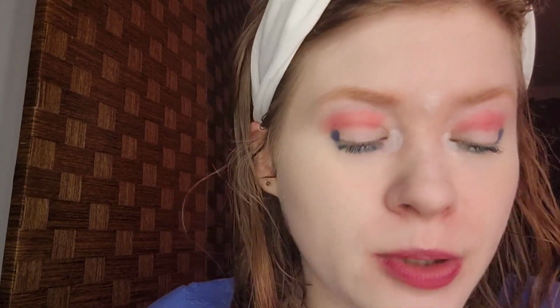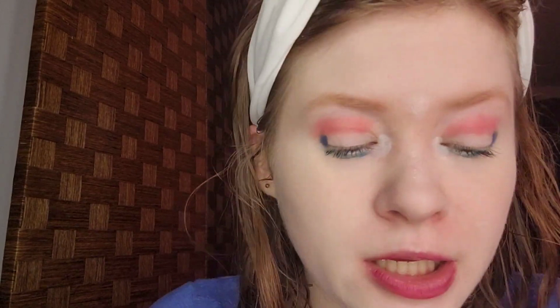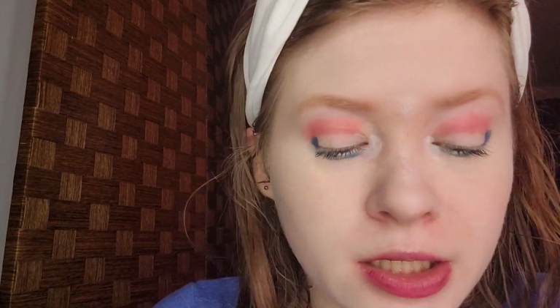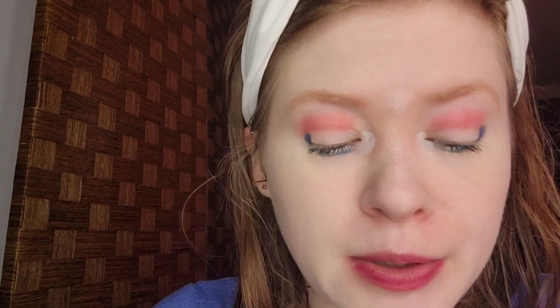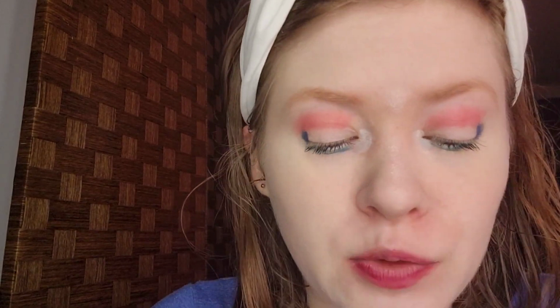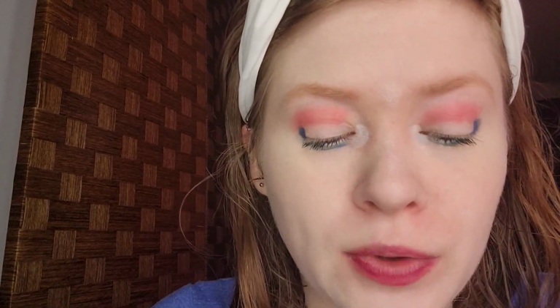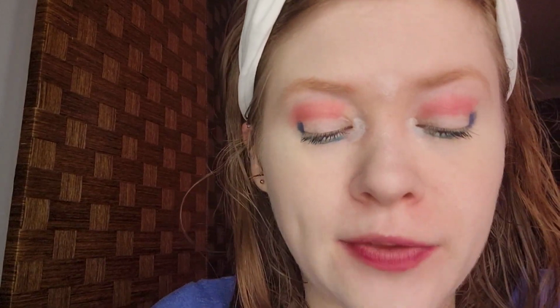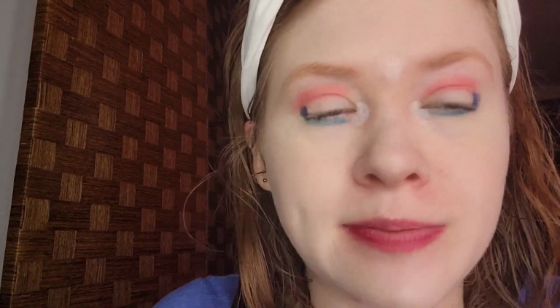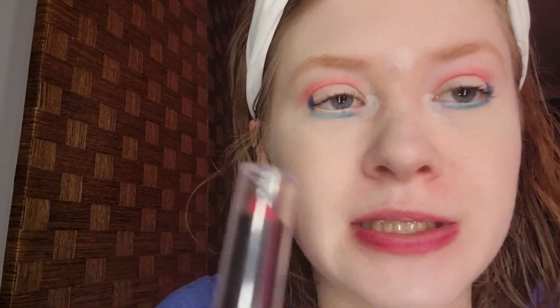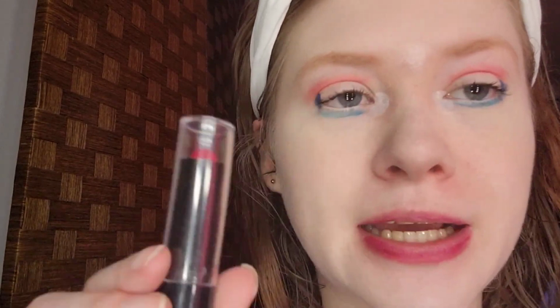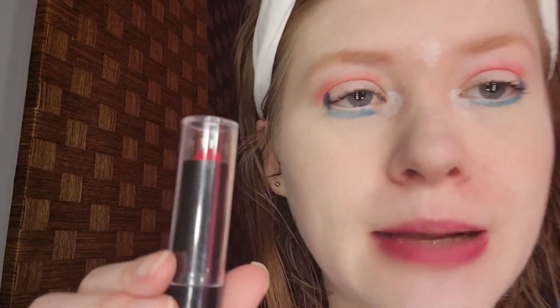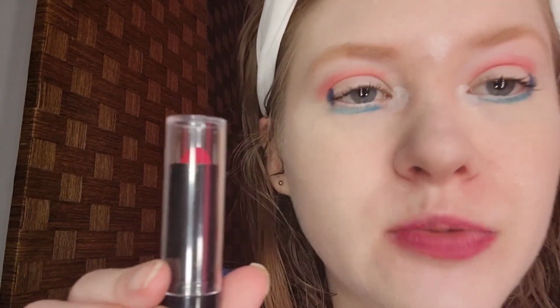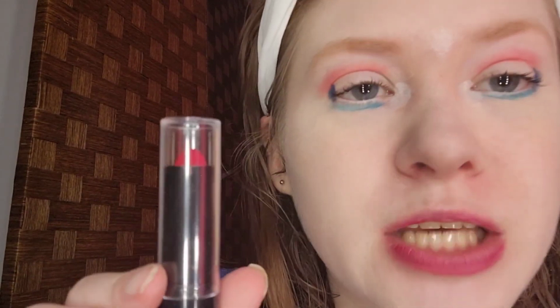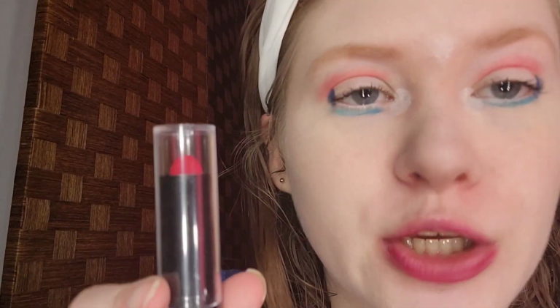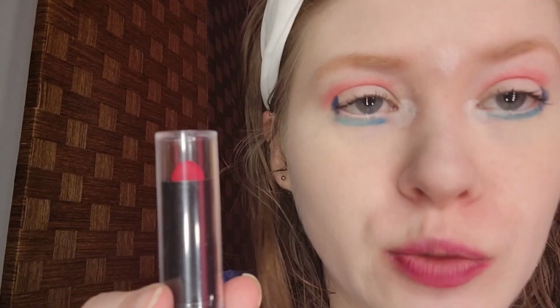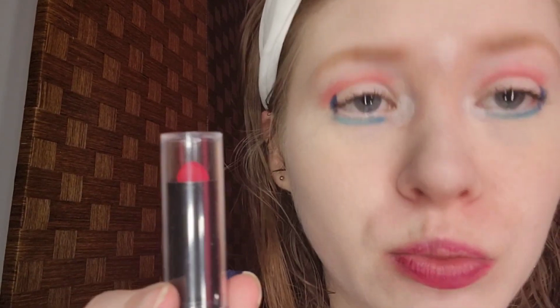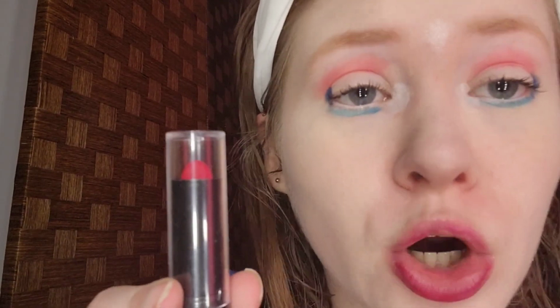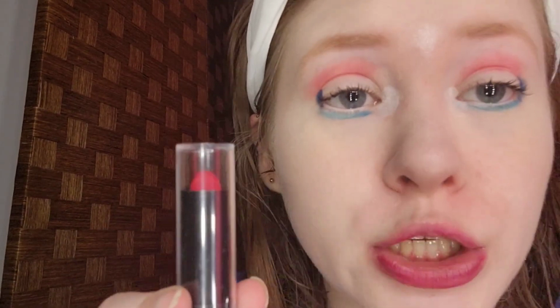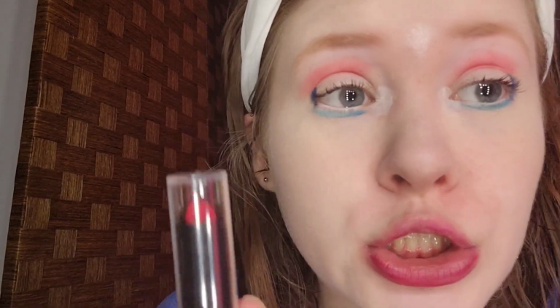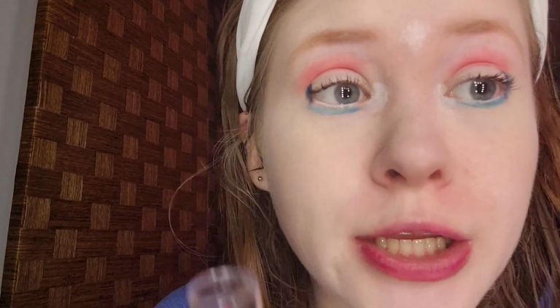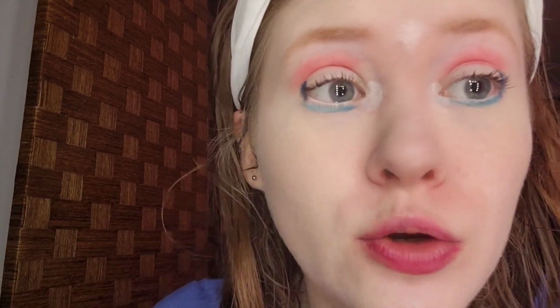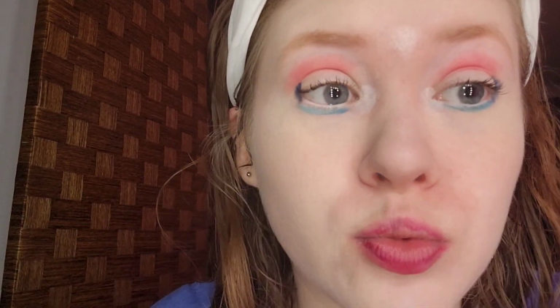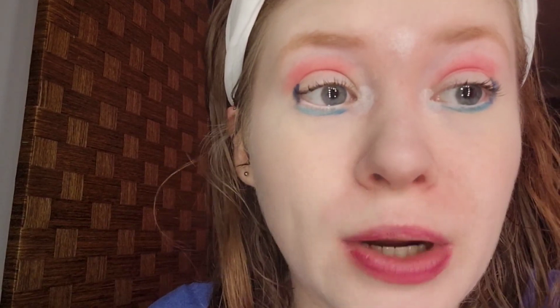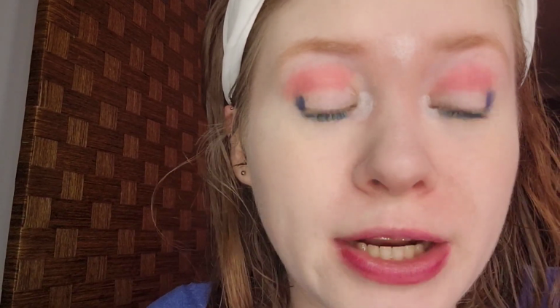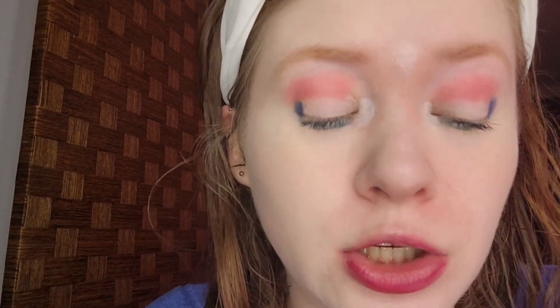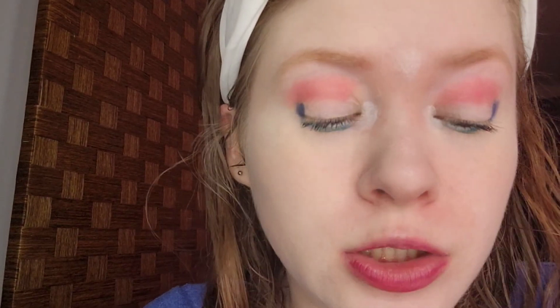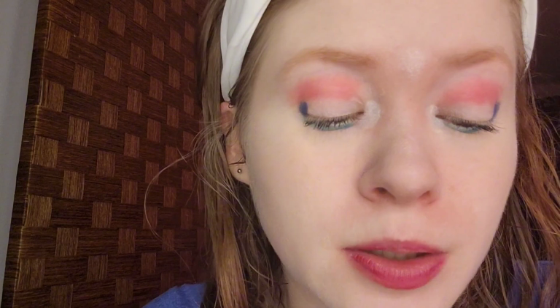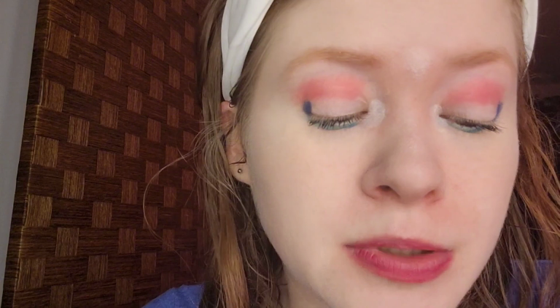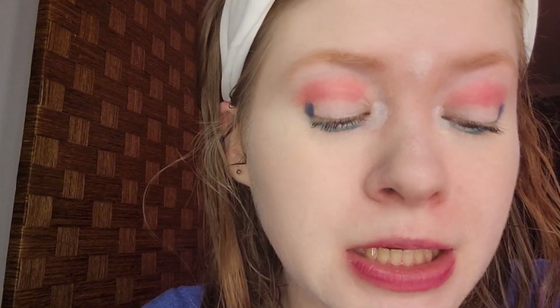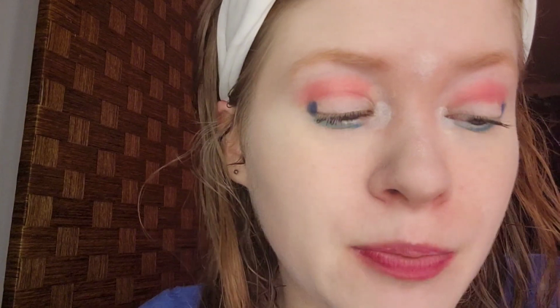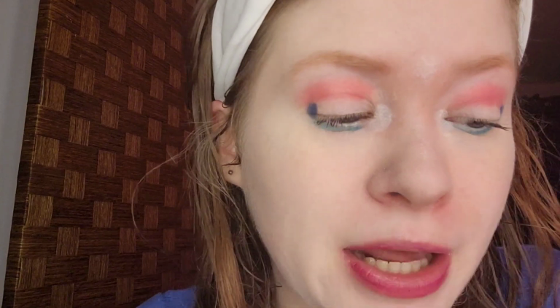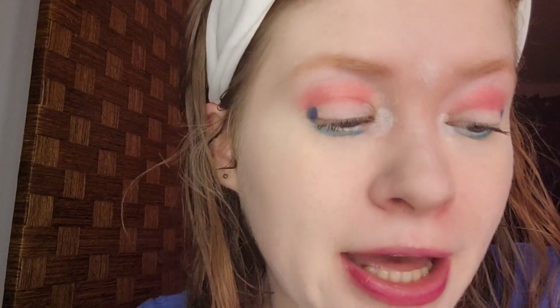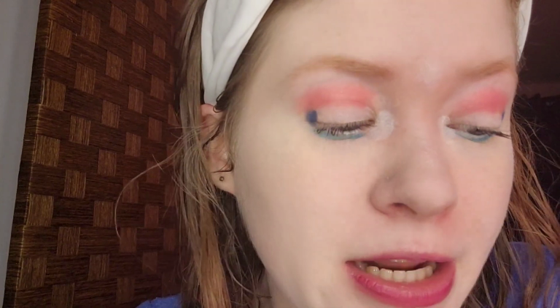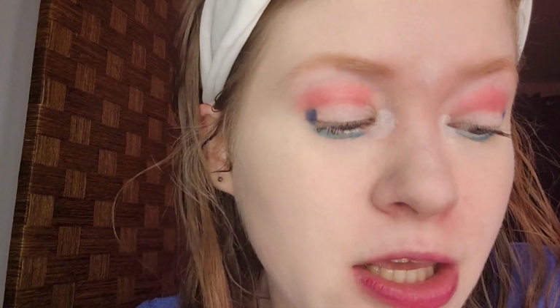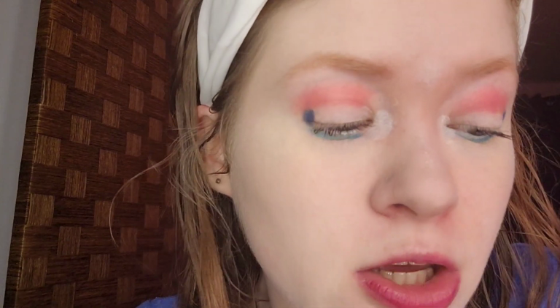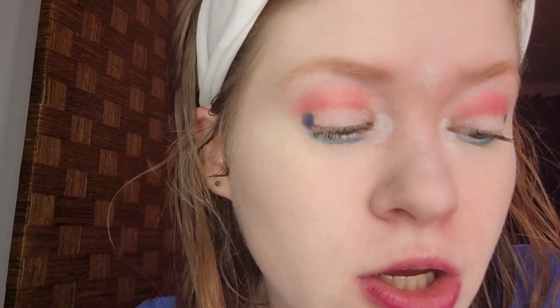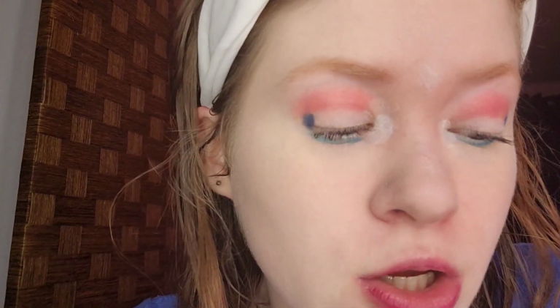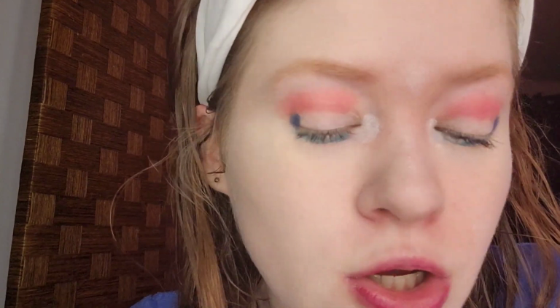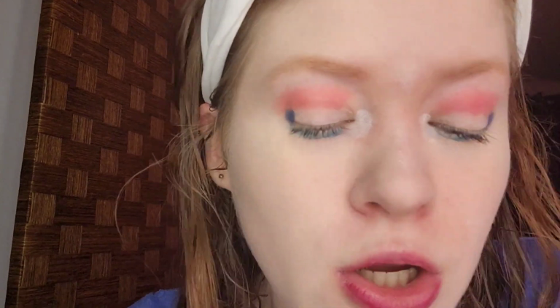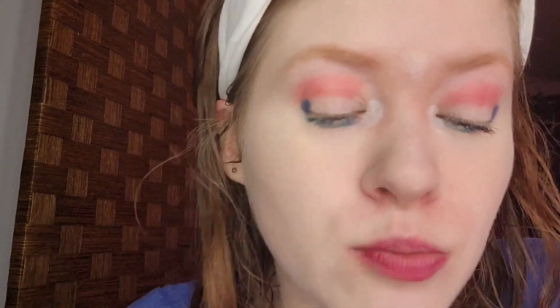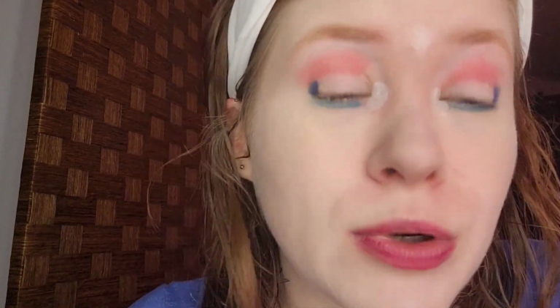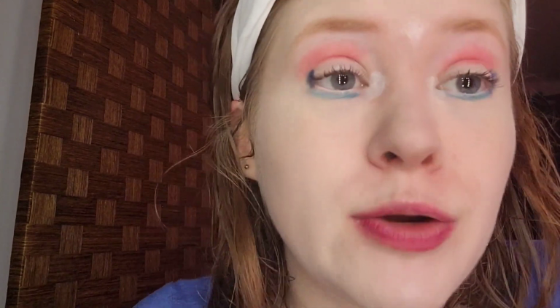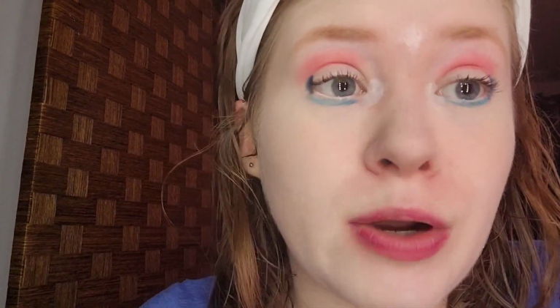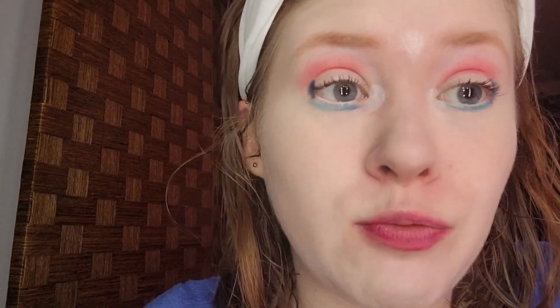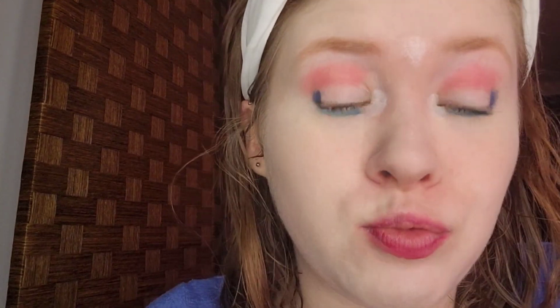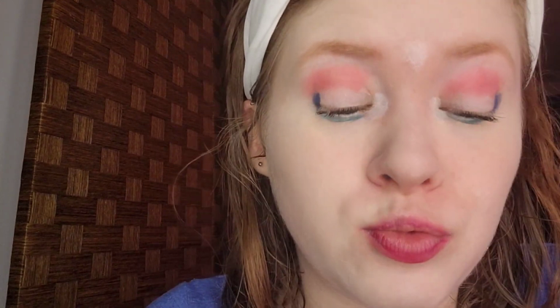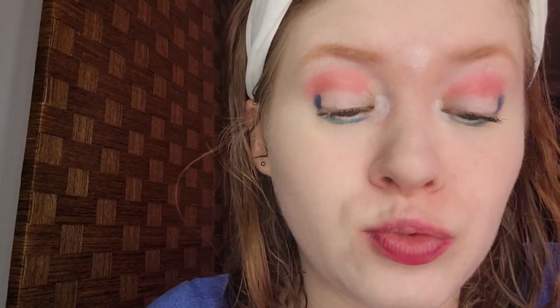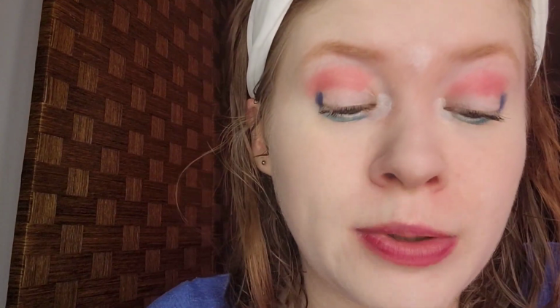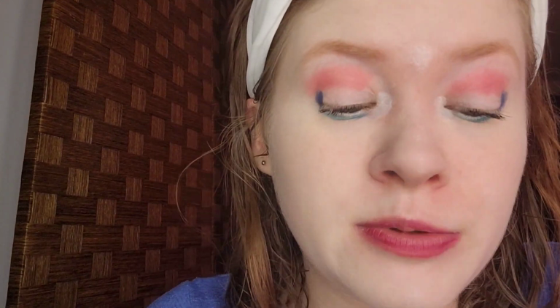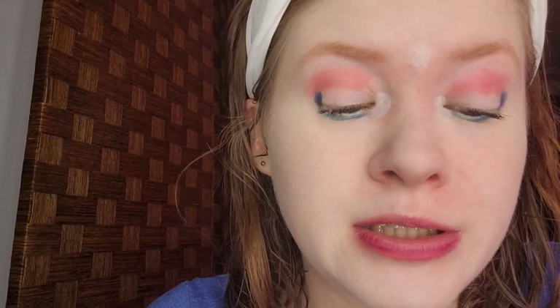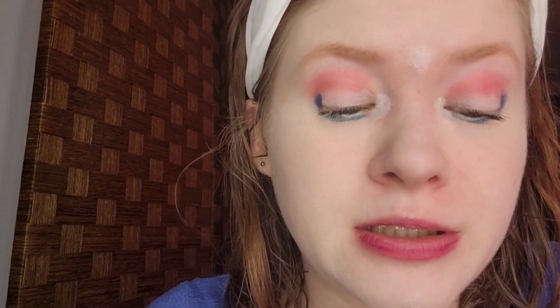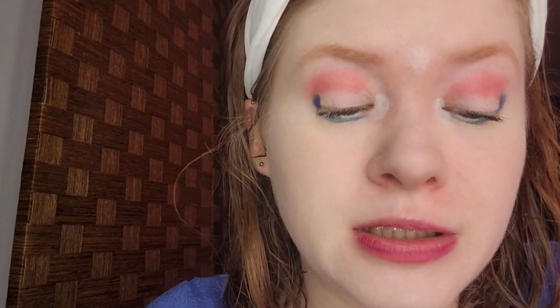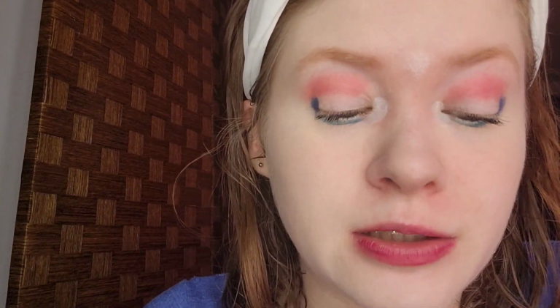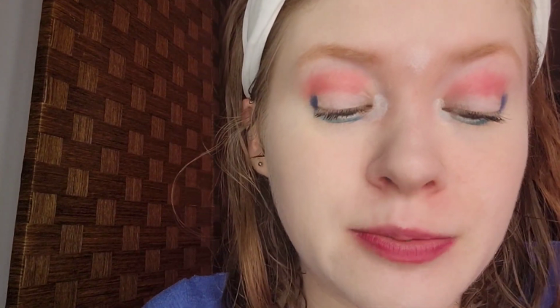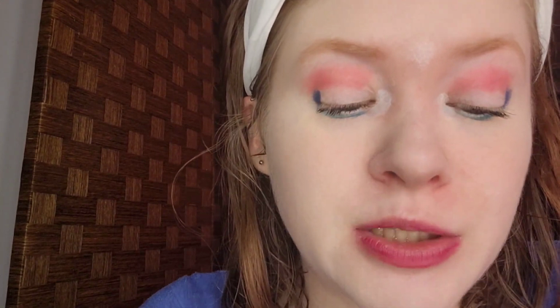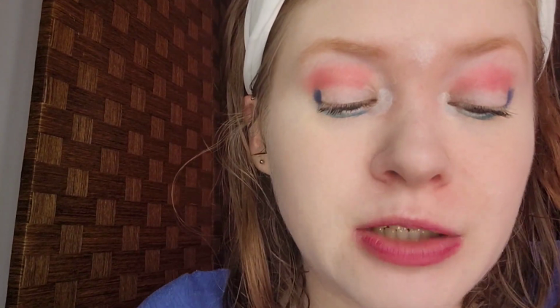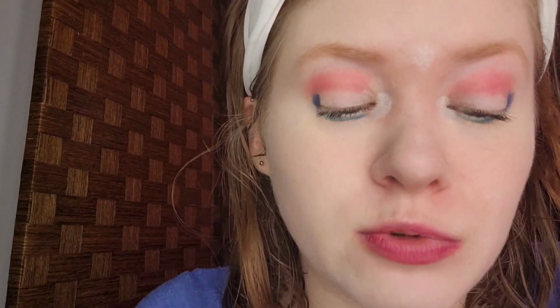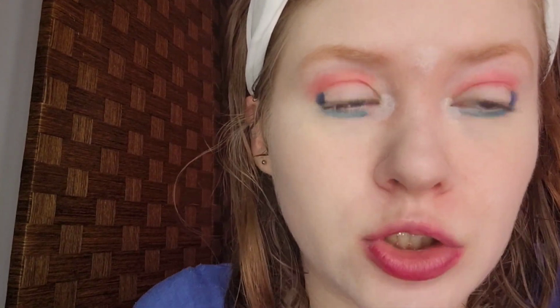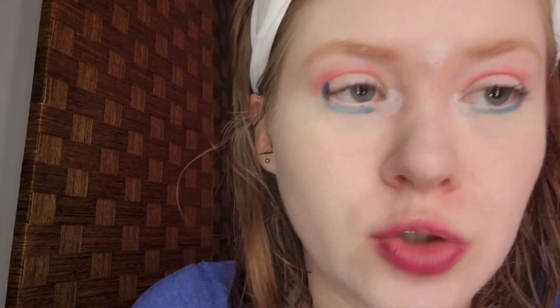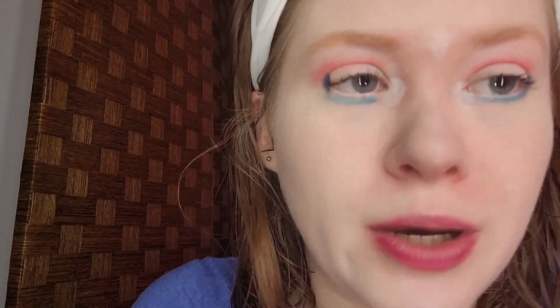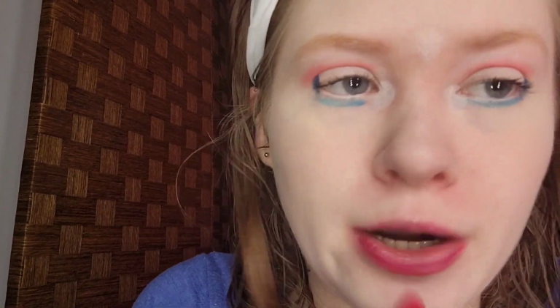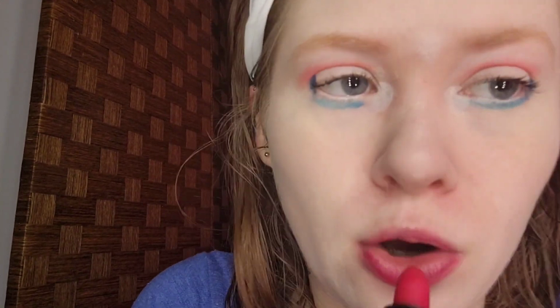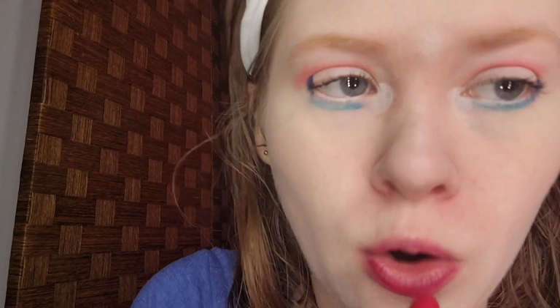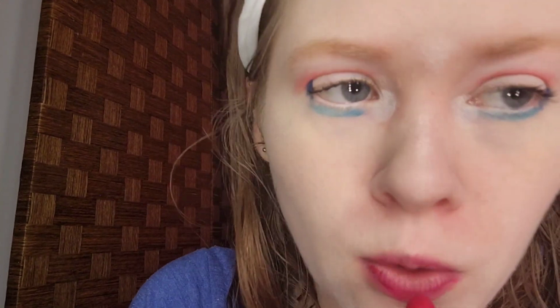Speaking of red lipstick, I'm taking Party City Red Lipstick, but any bright red lipstick will do at home.